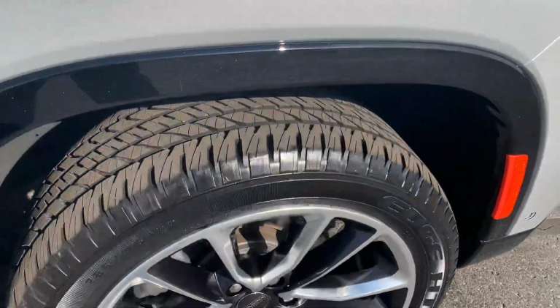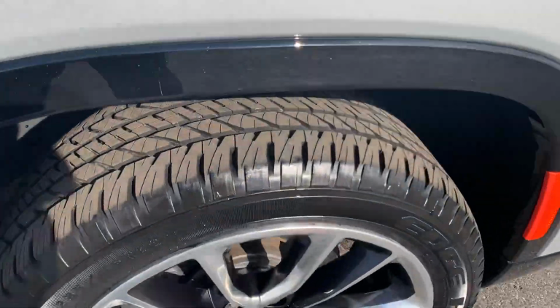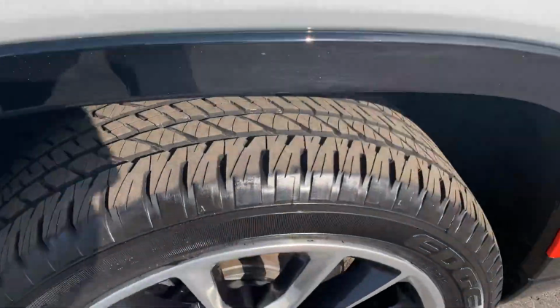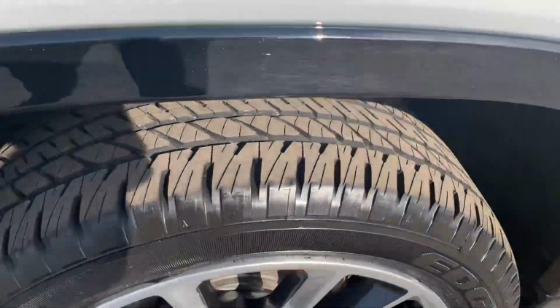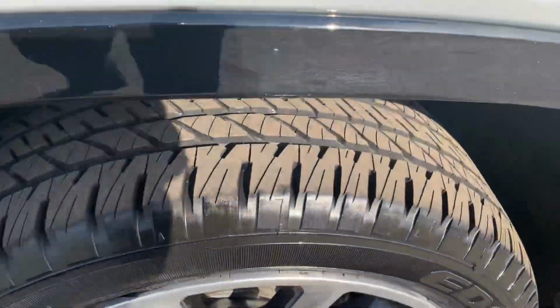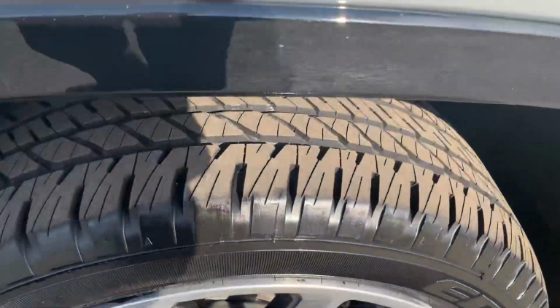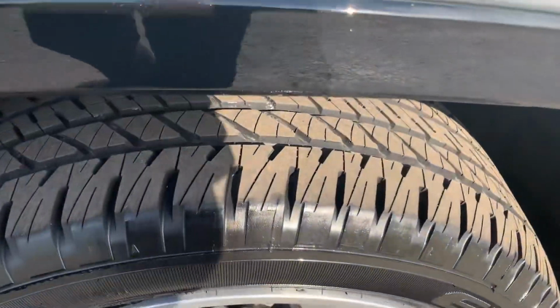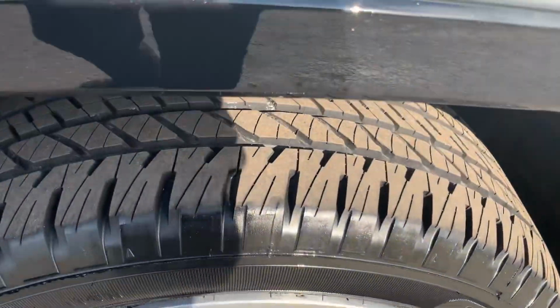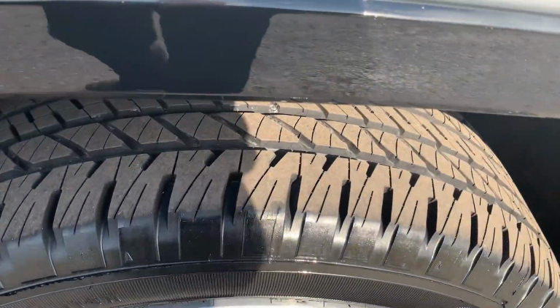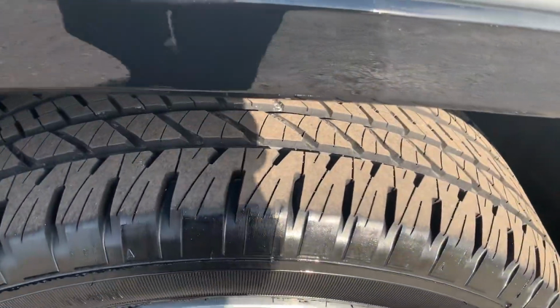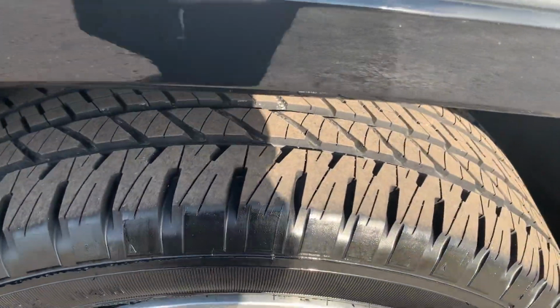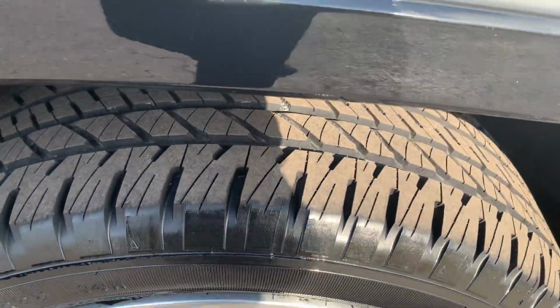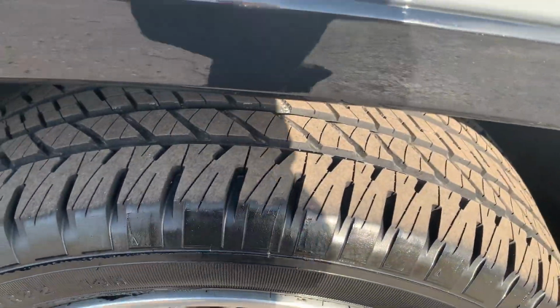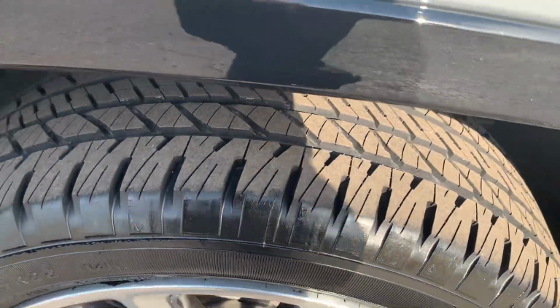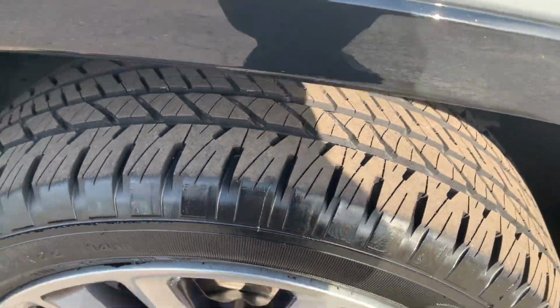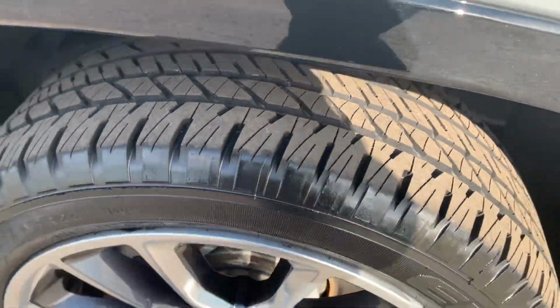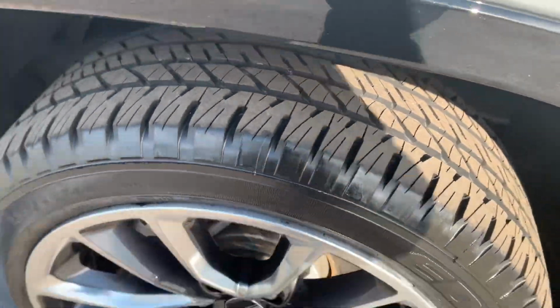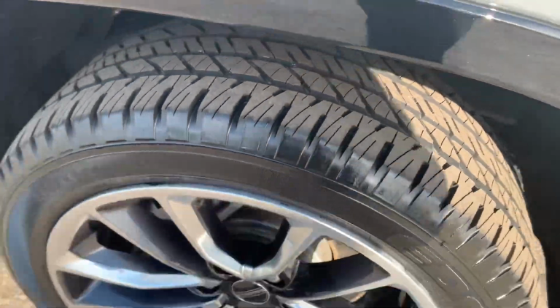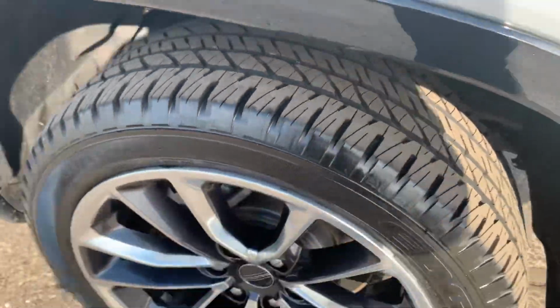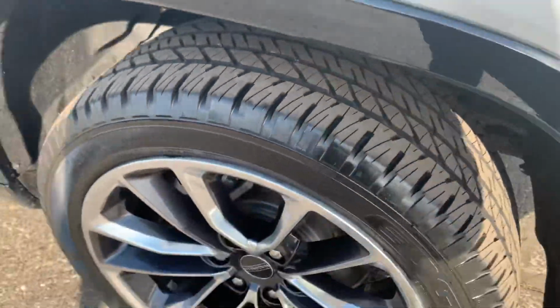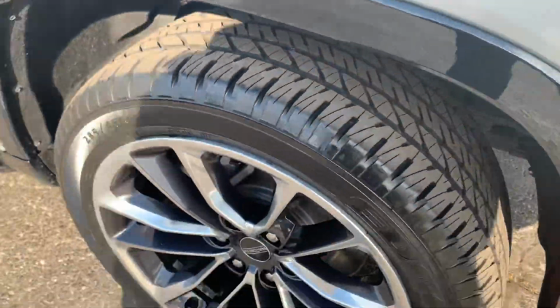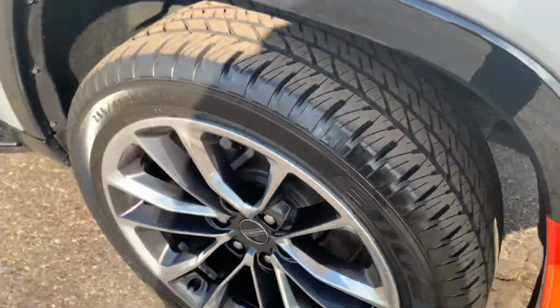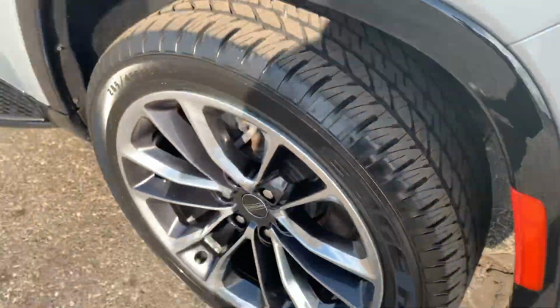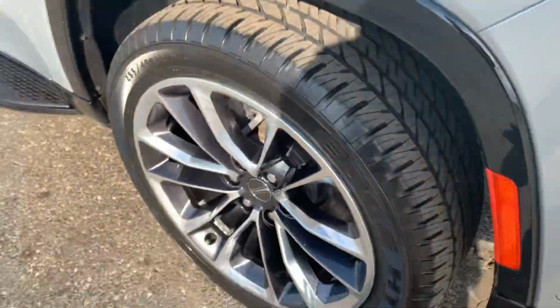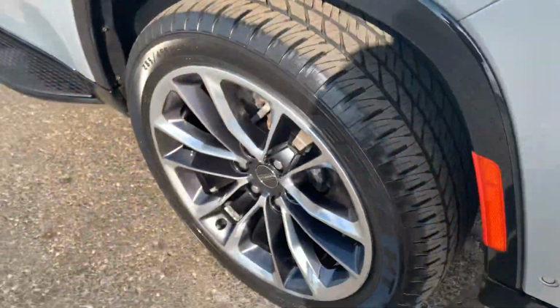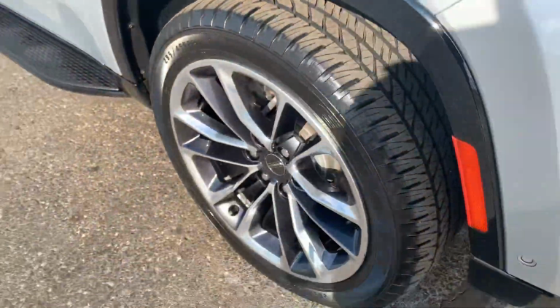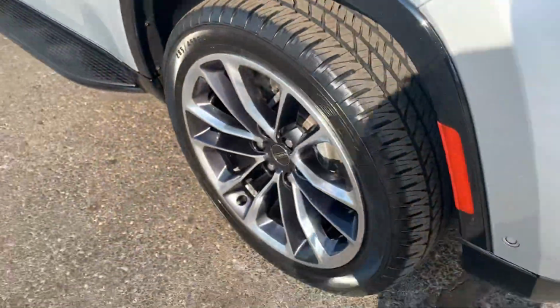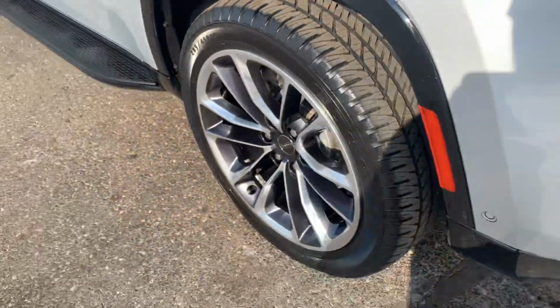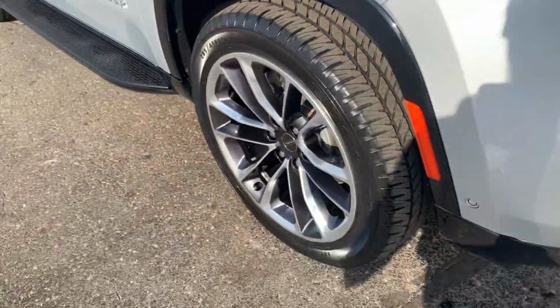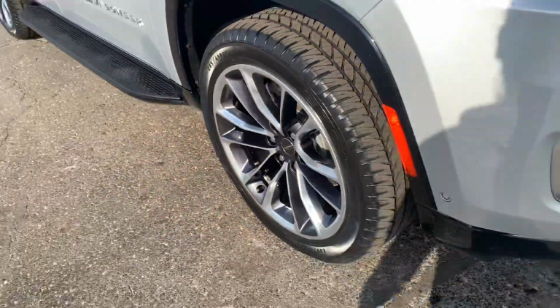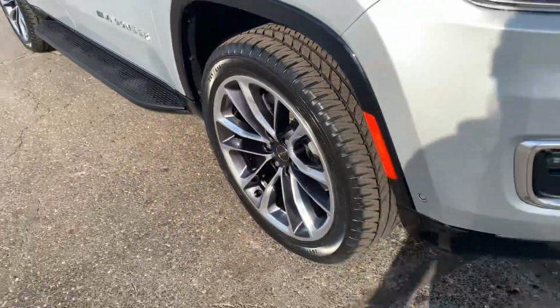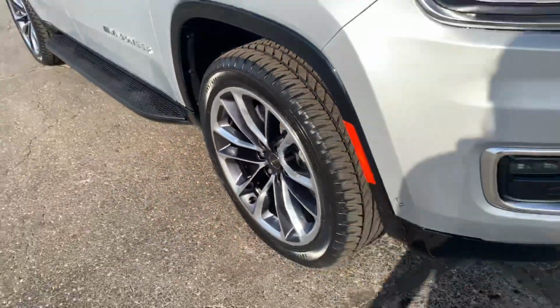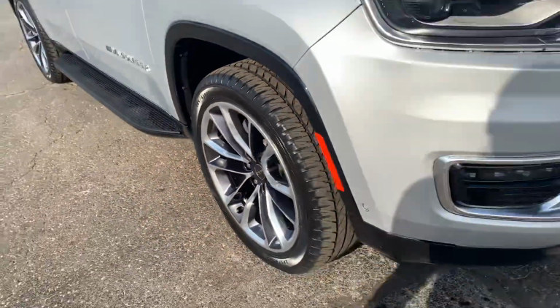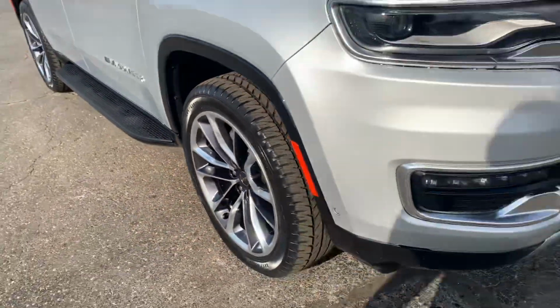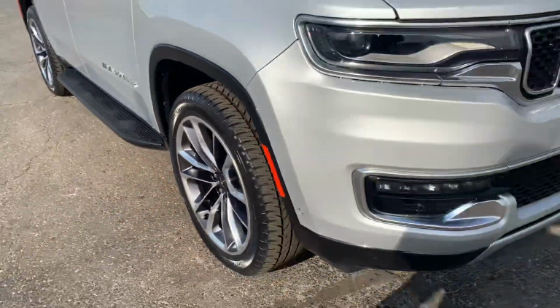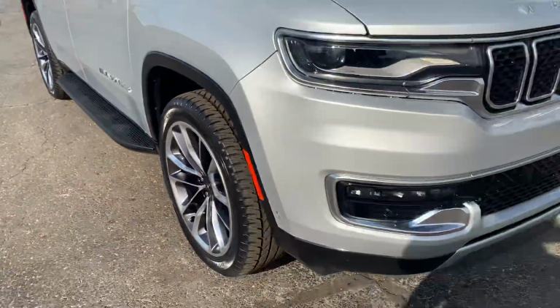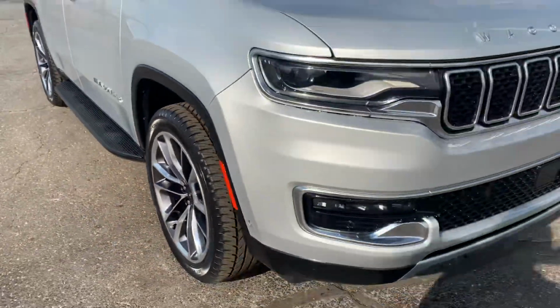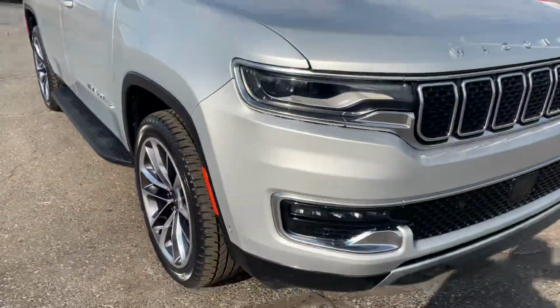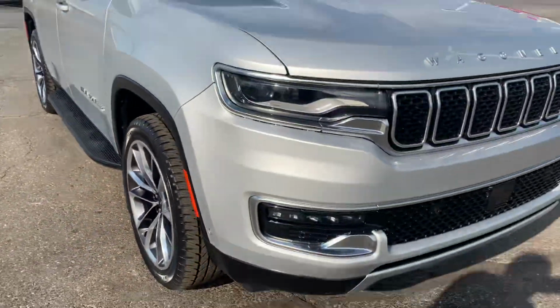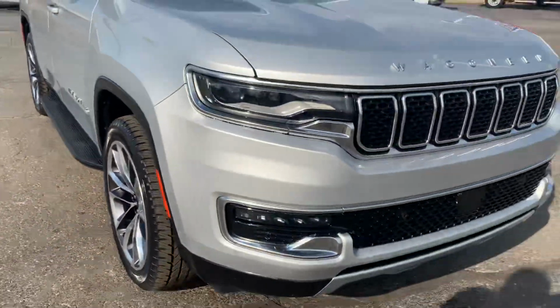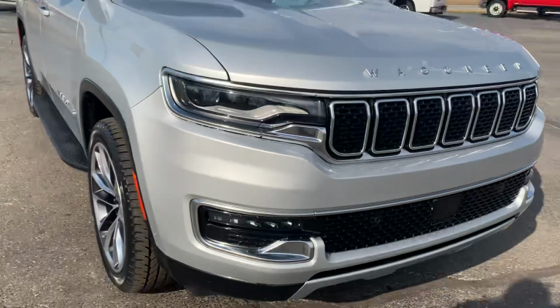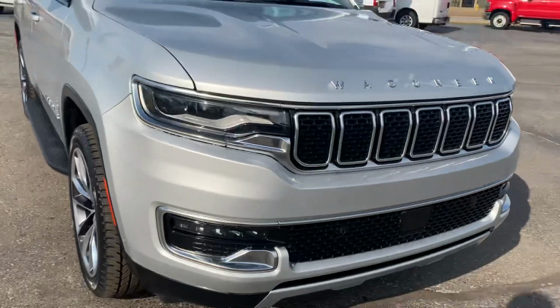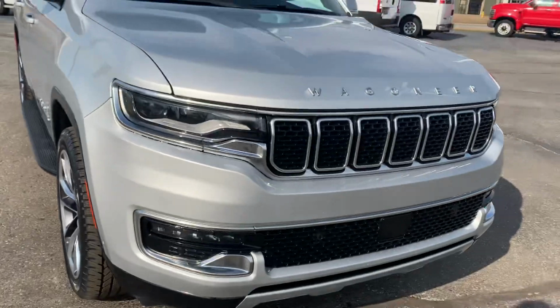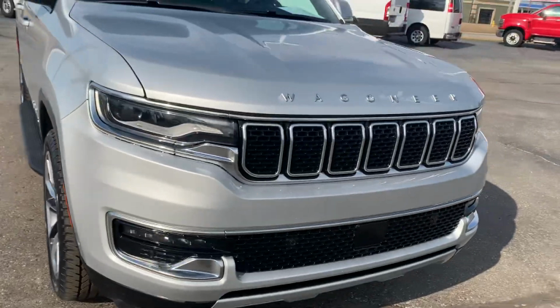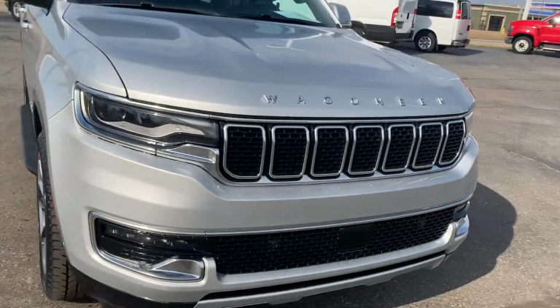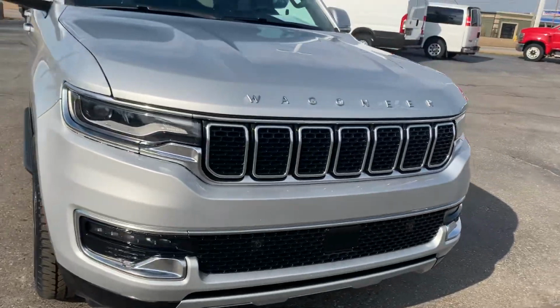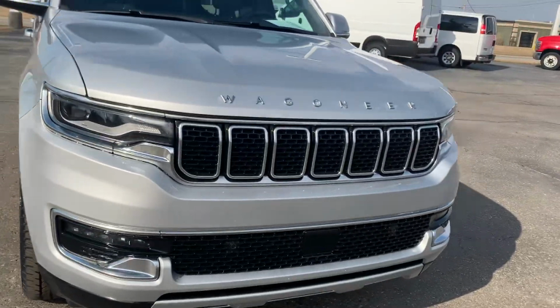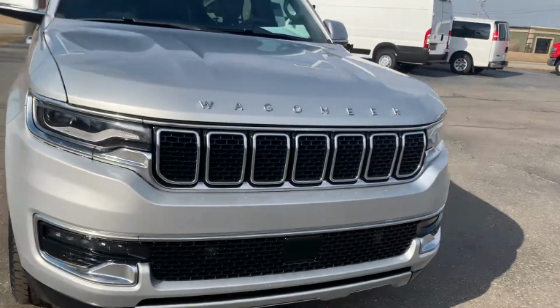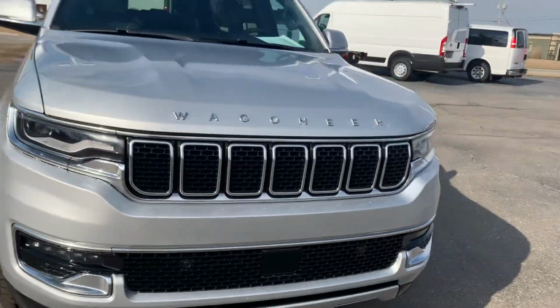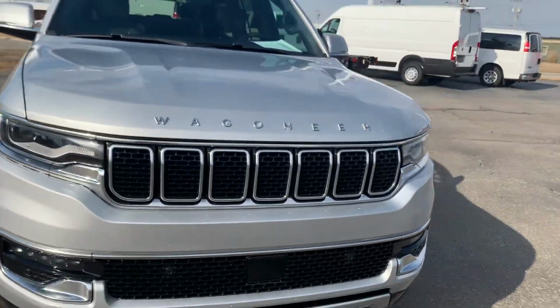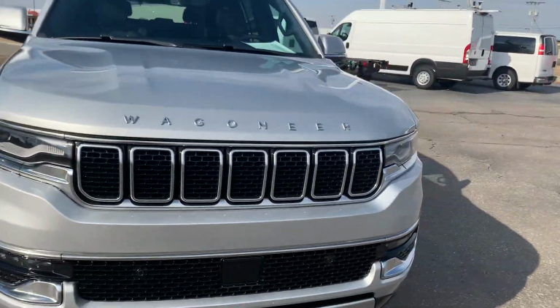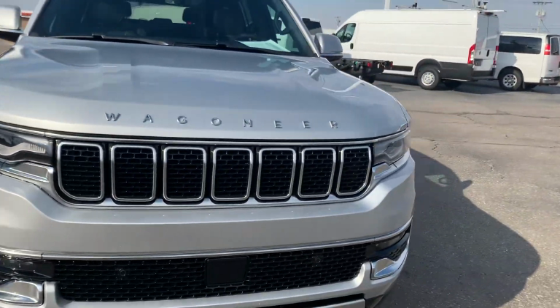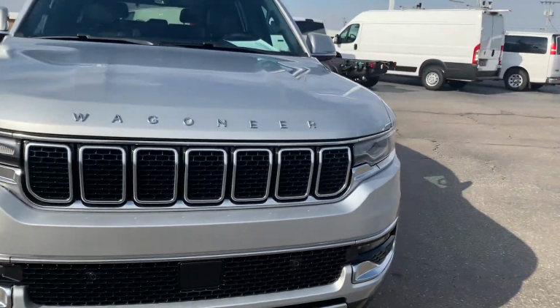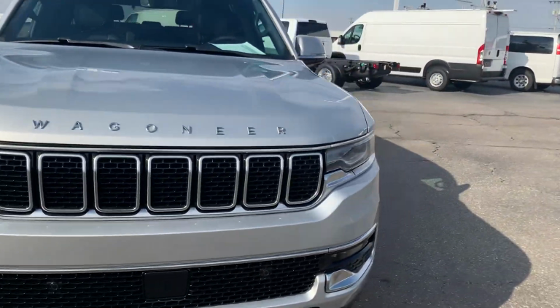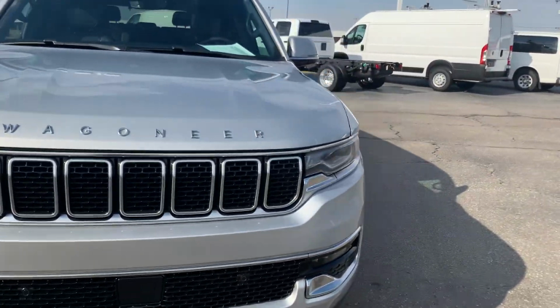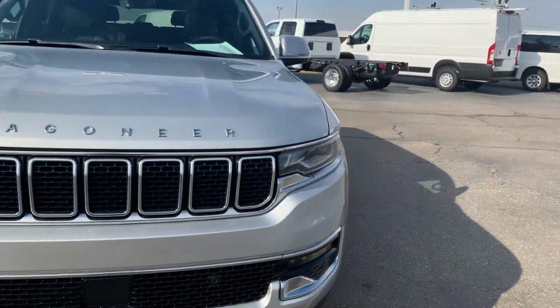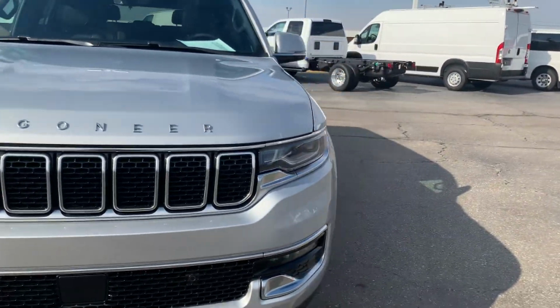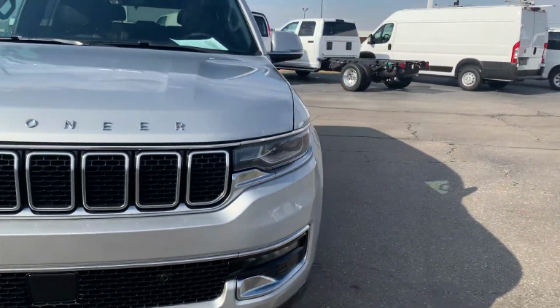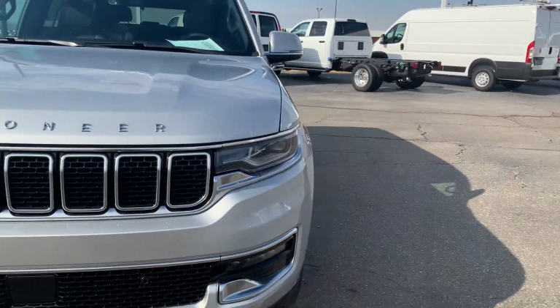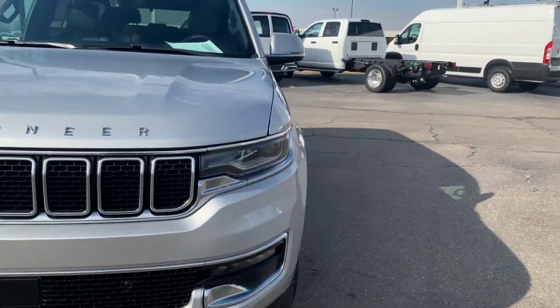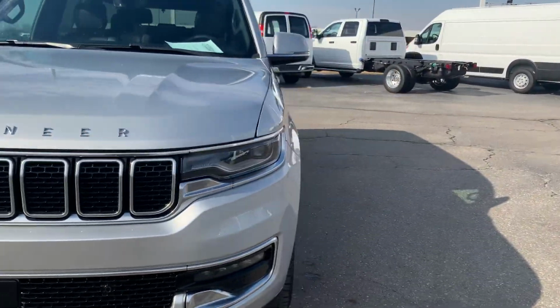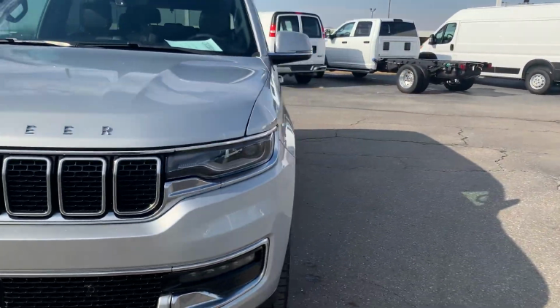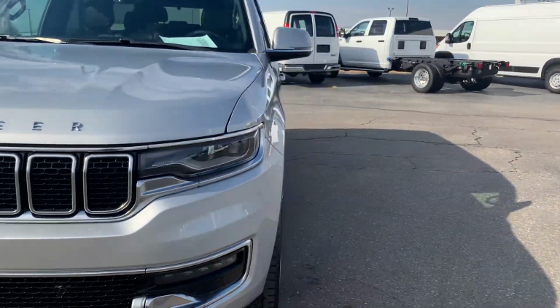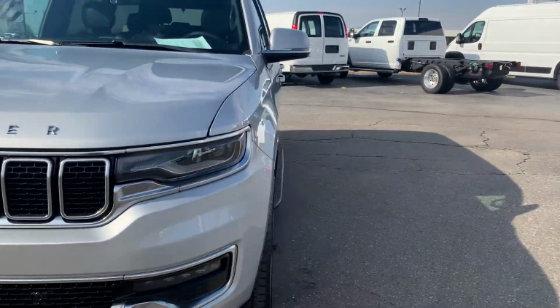Tires look good all the way around. And we'll go check out the inside.